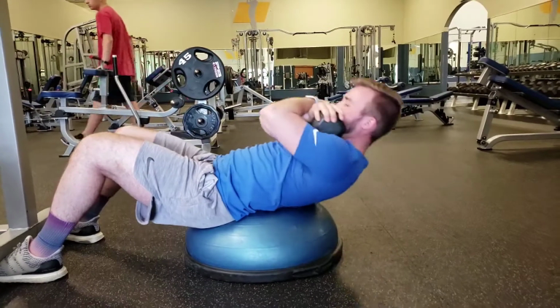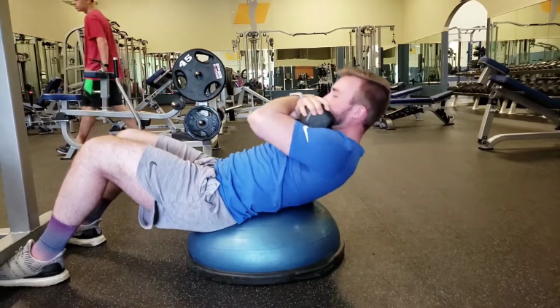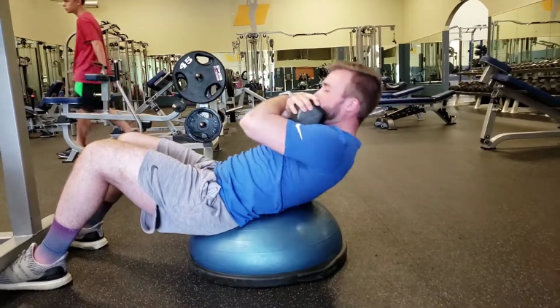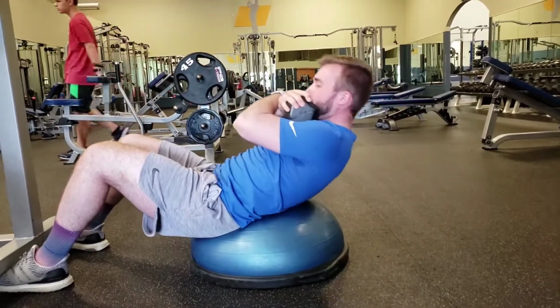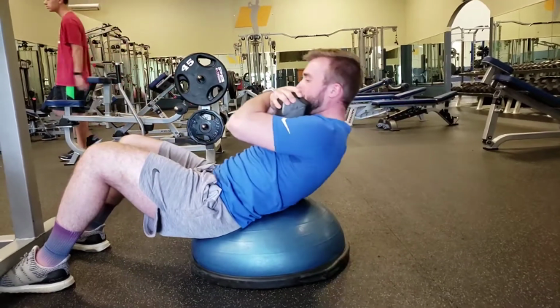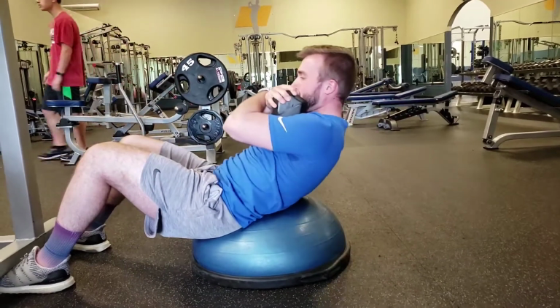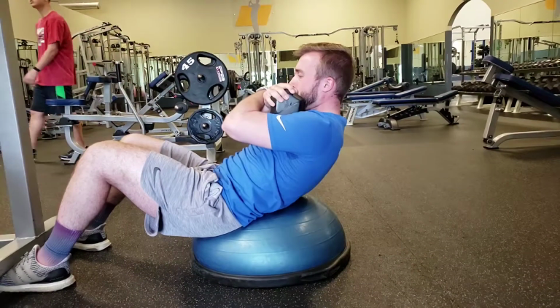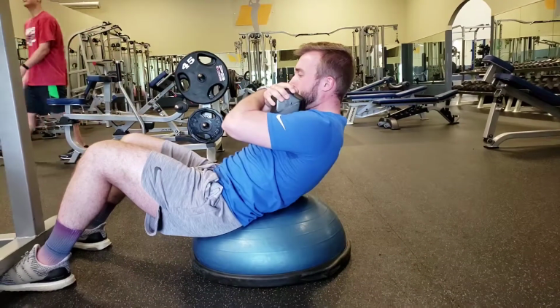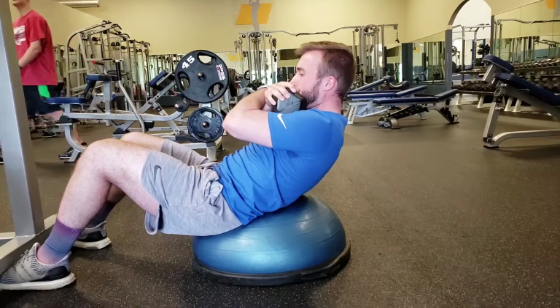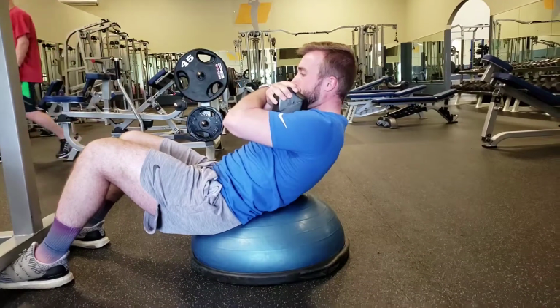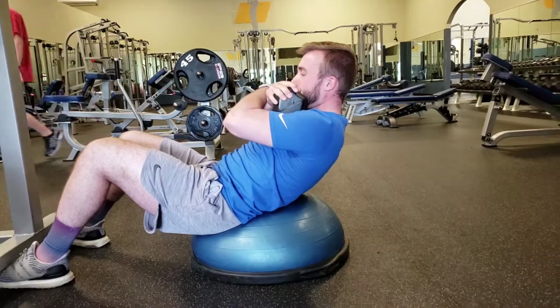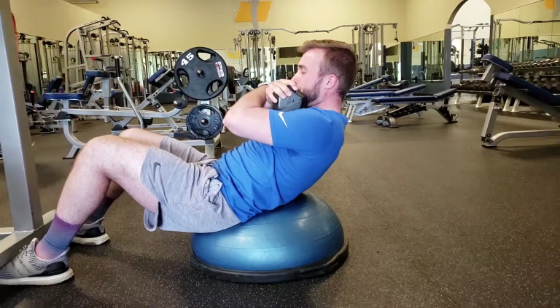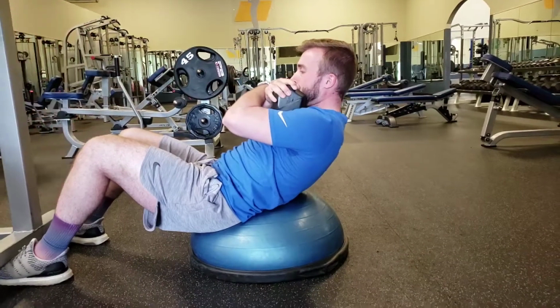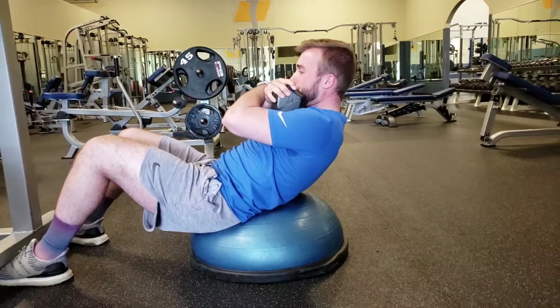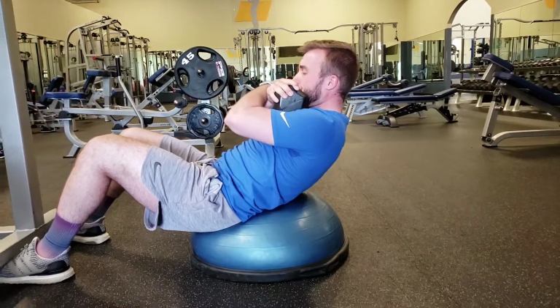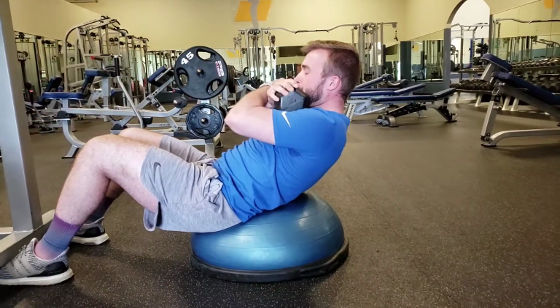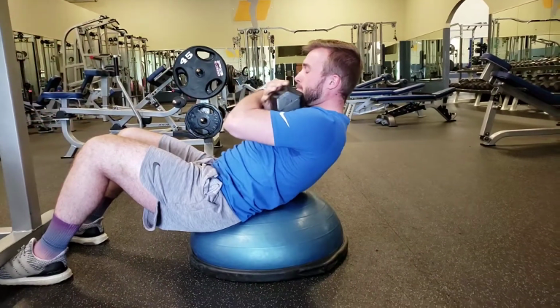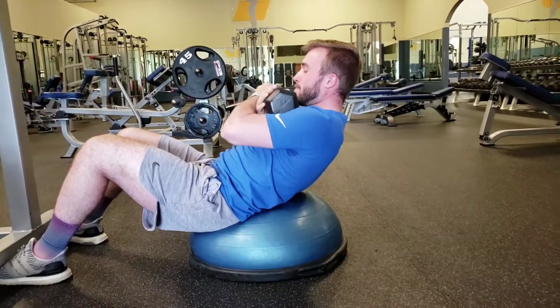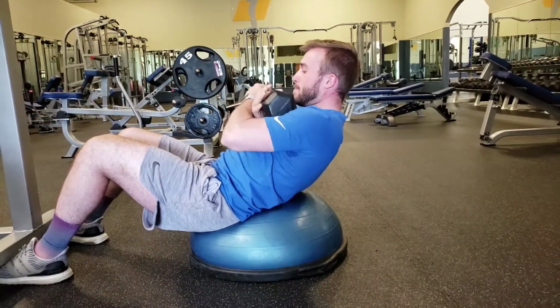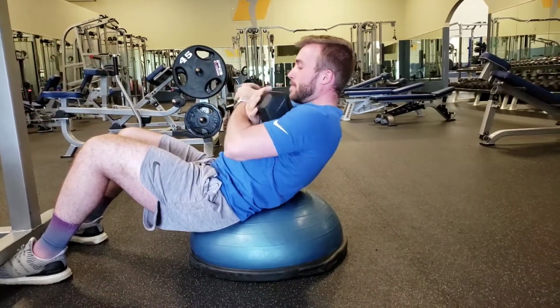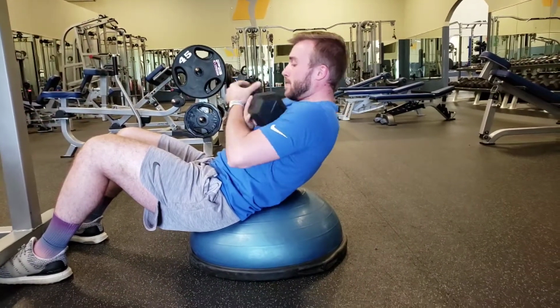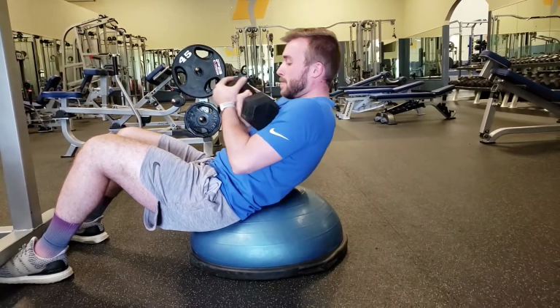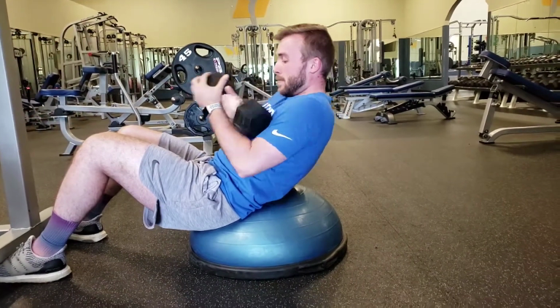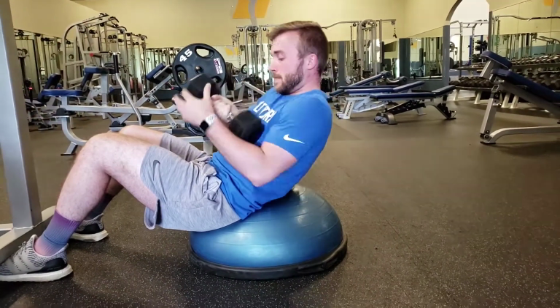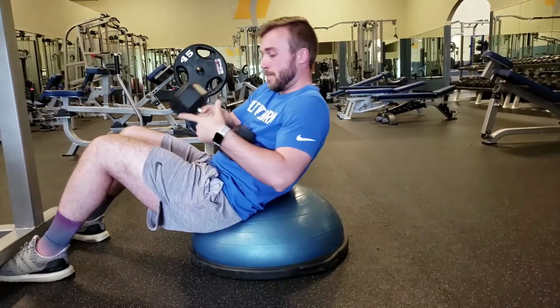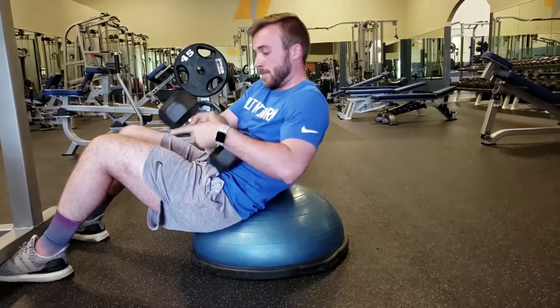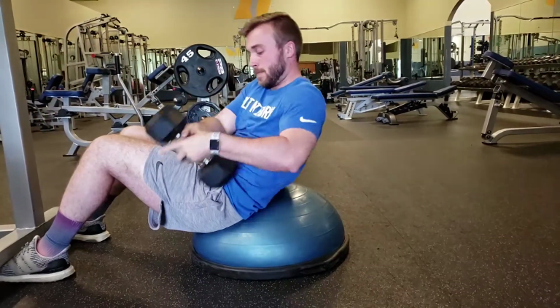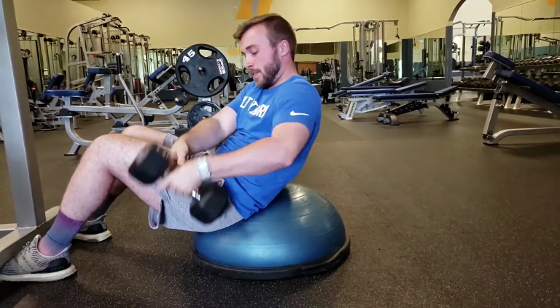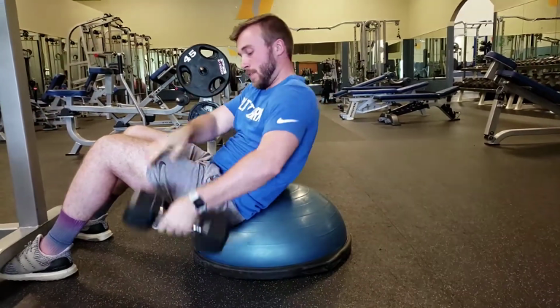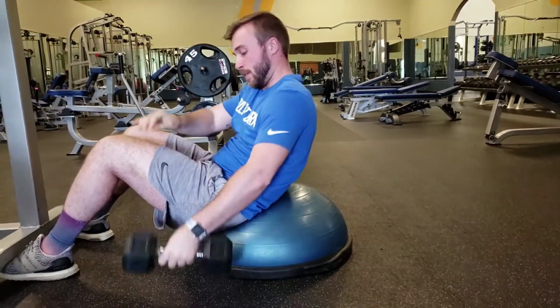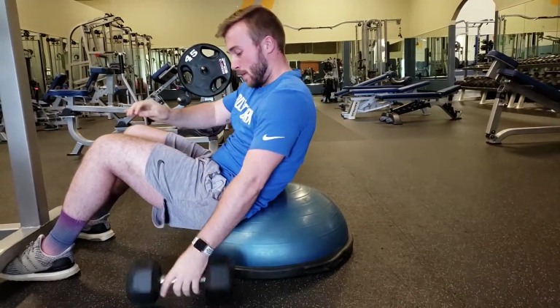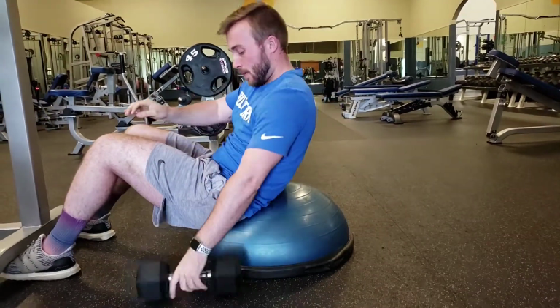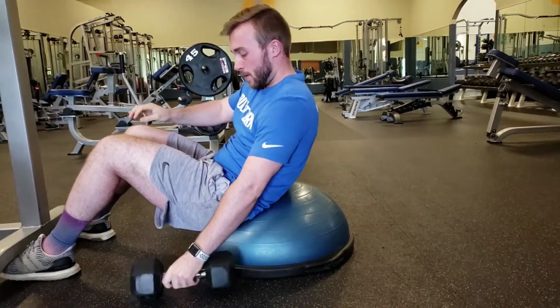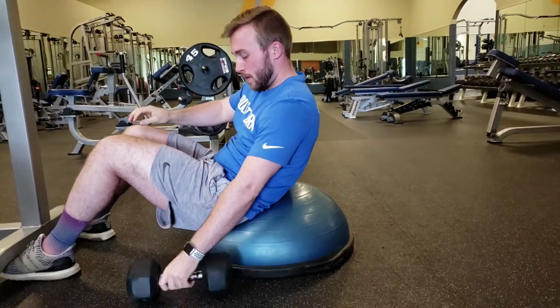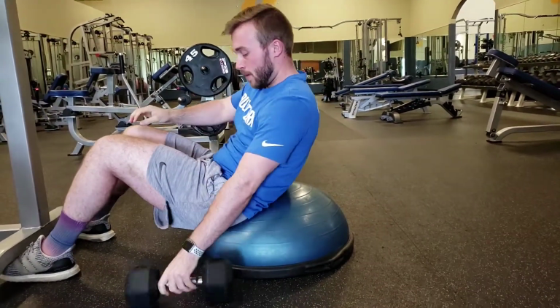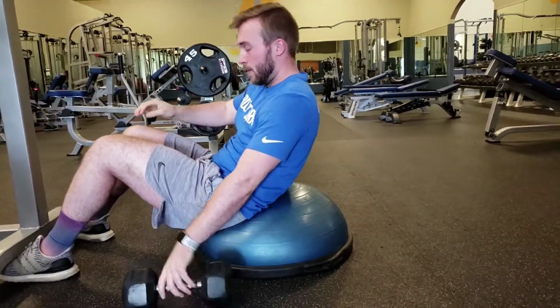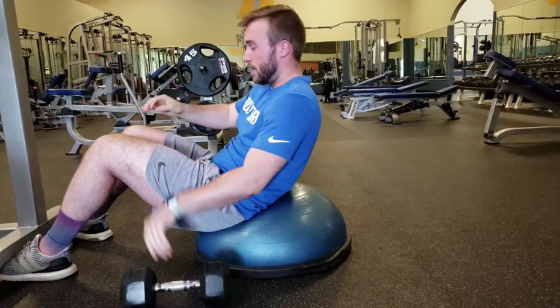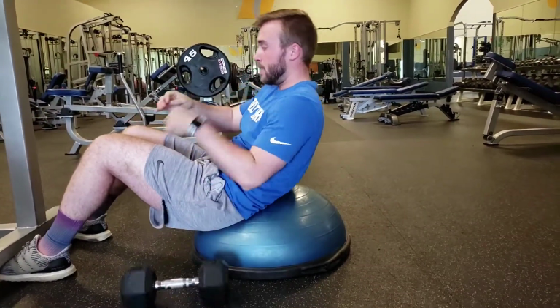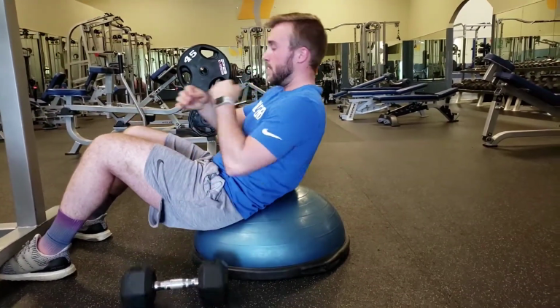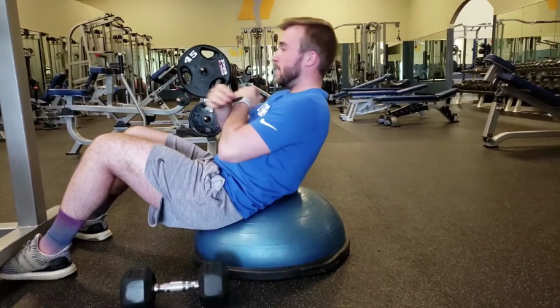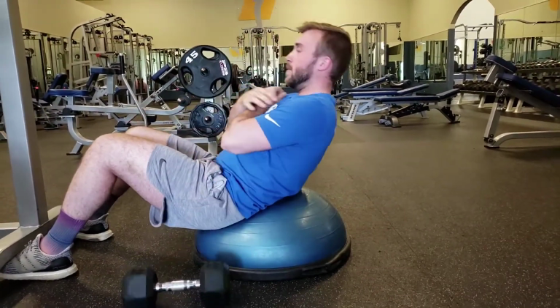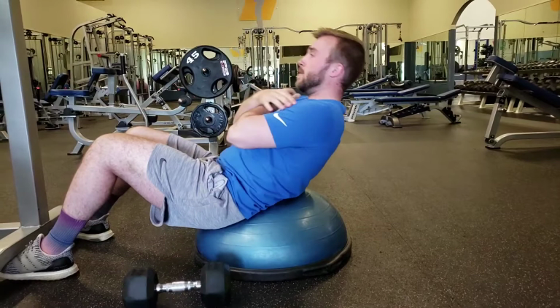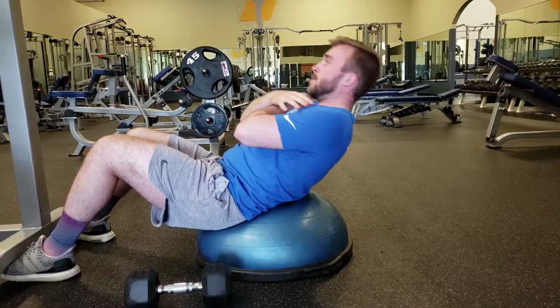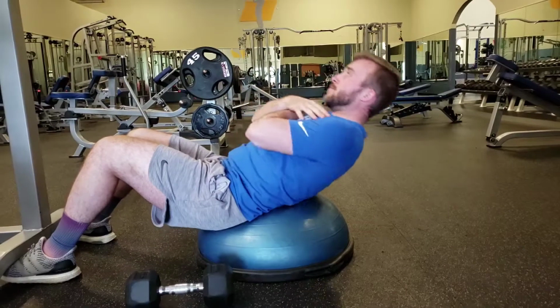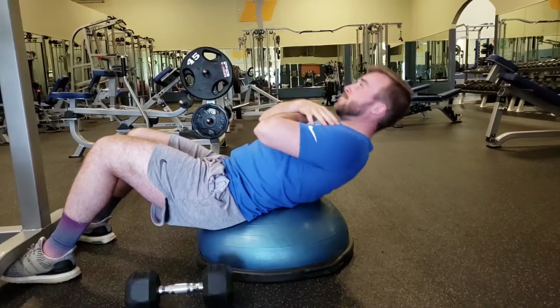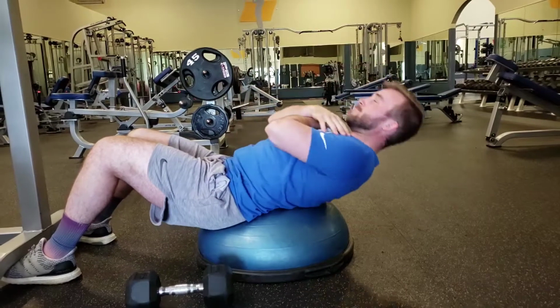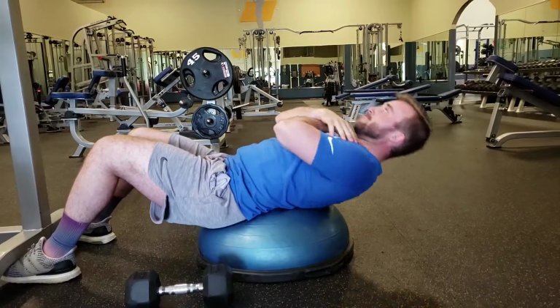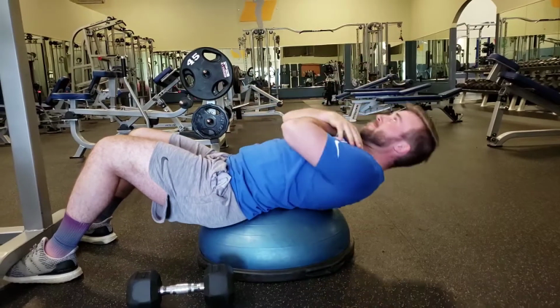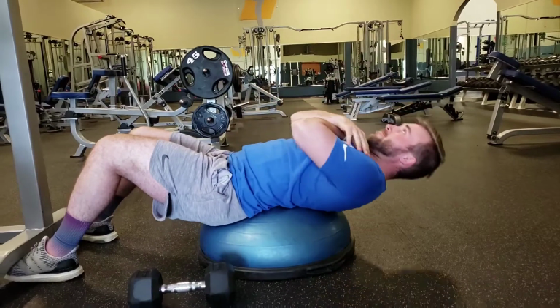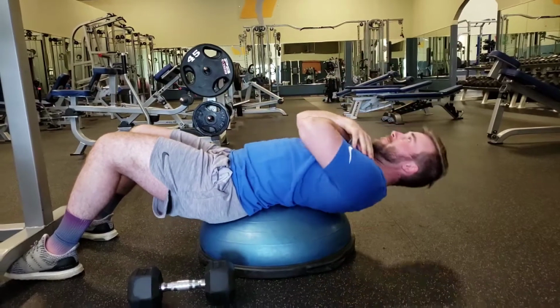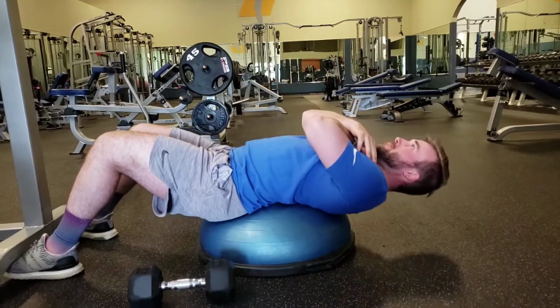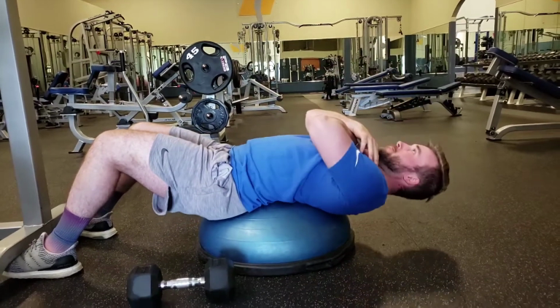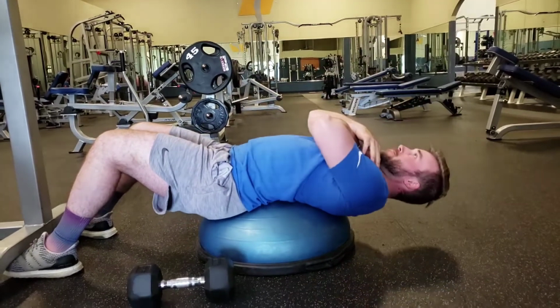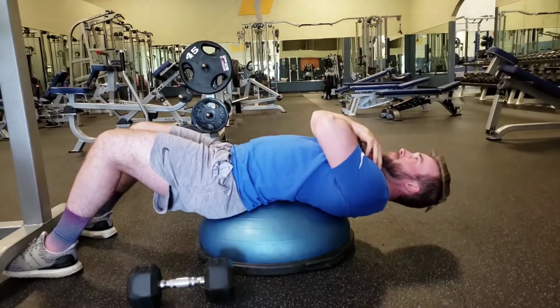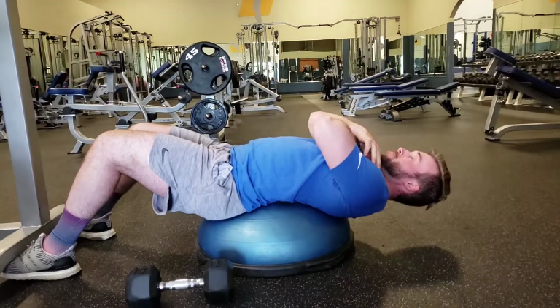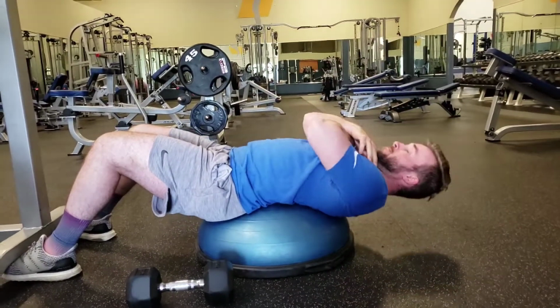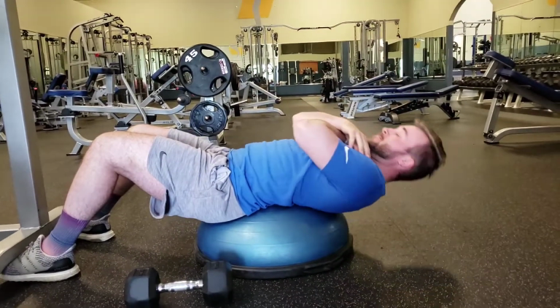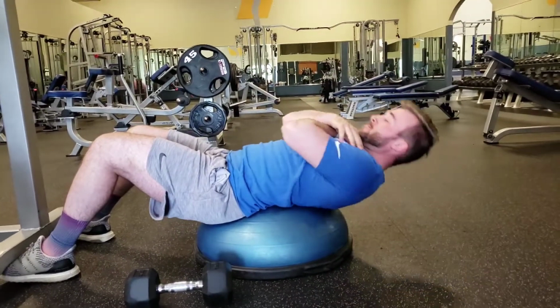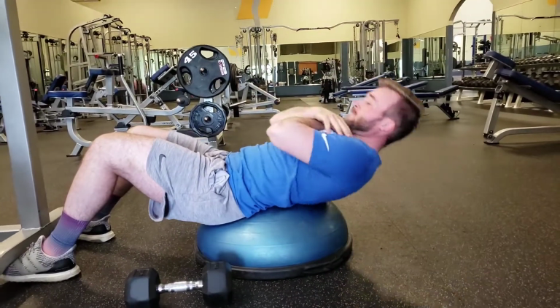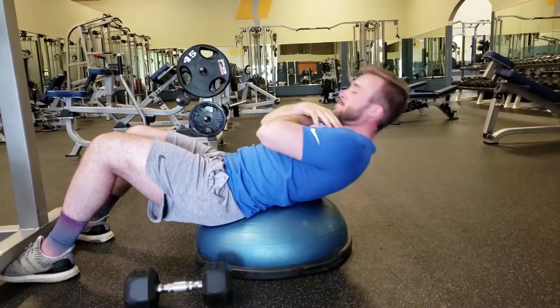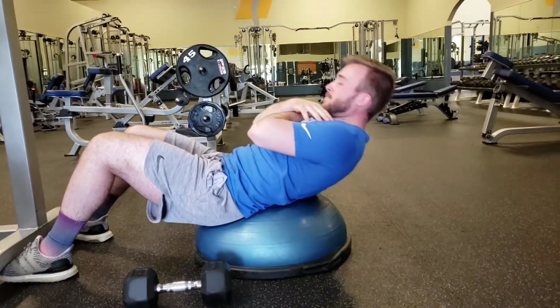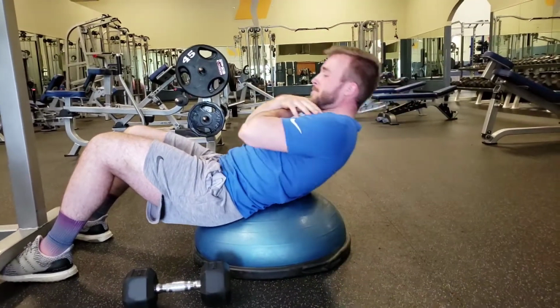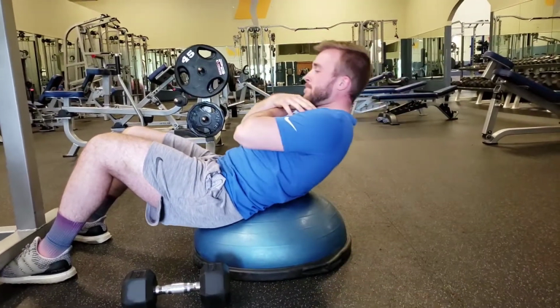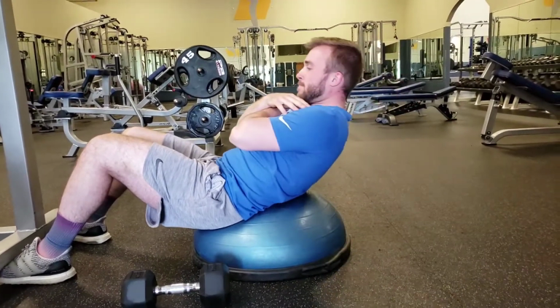And if we do a drop set, we'll do drops — you just ditch the weight to the side and then continue for the desired number of reps.